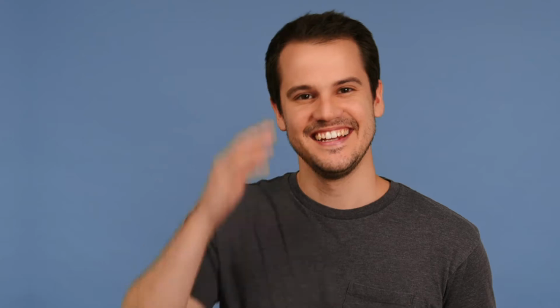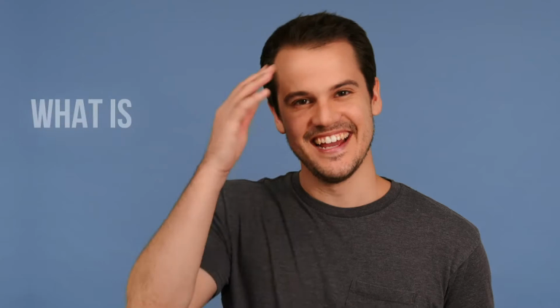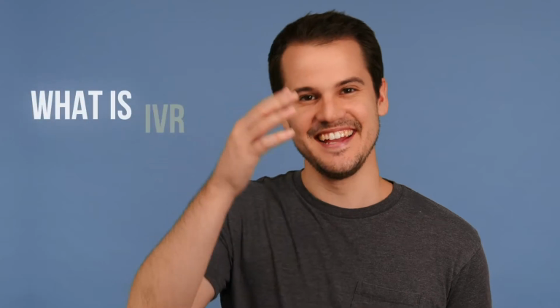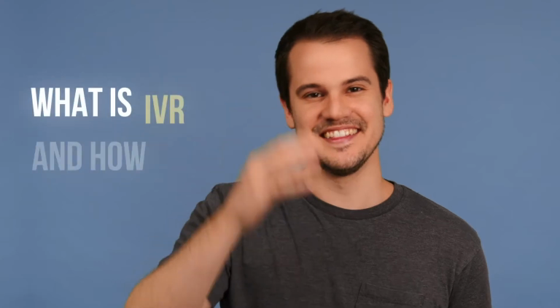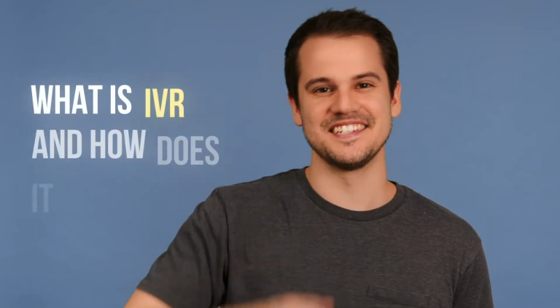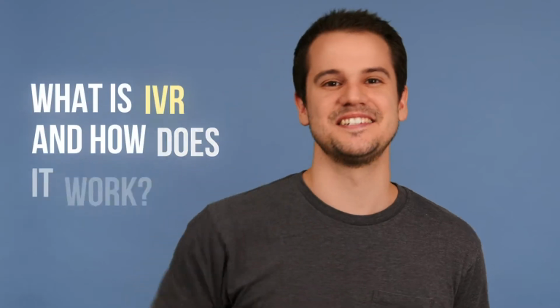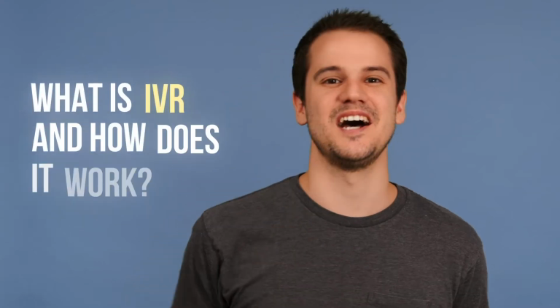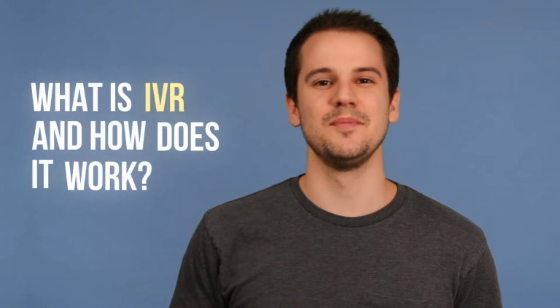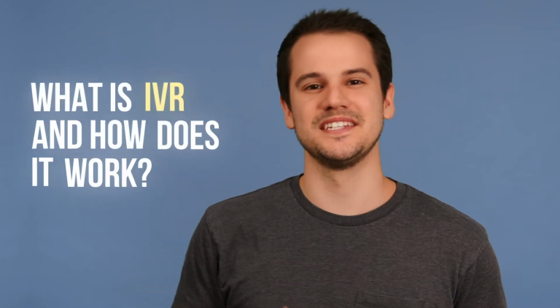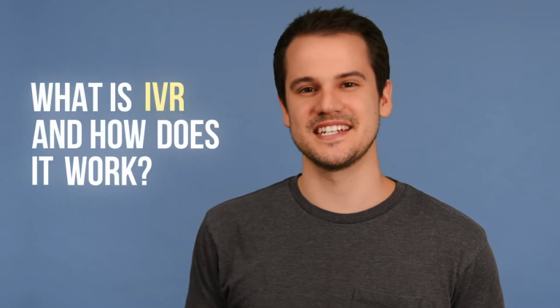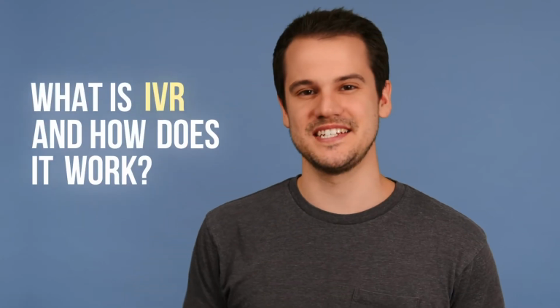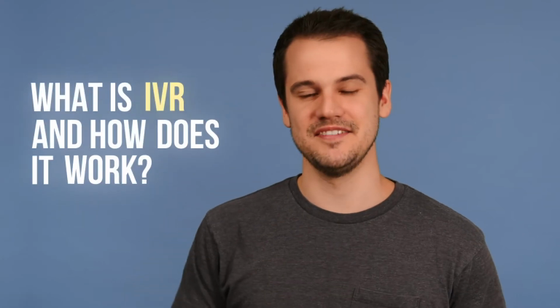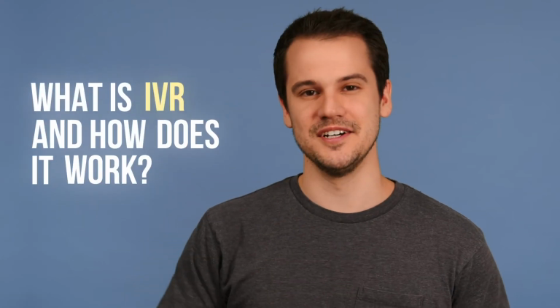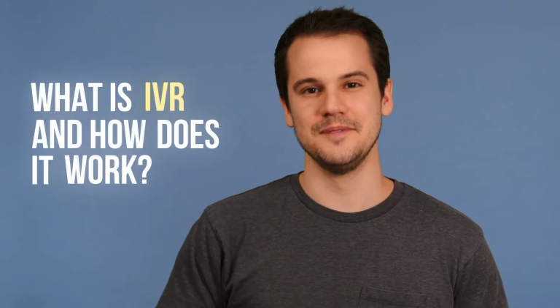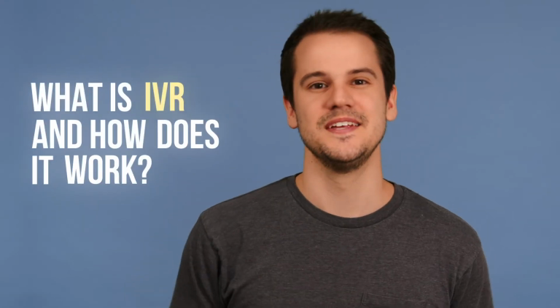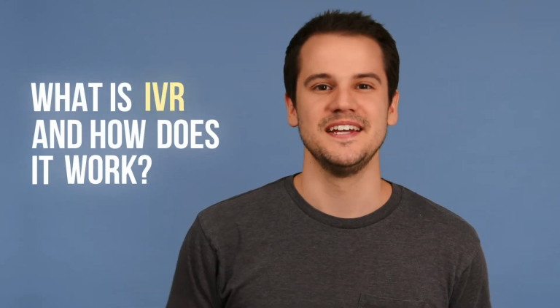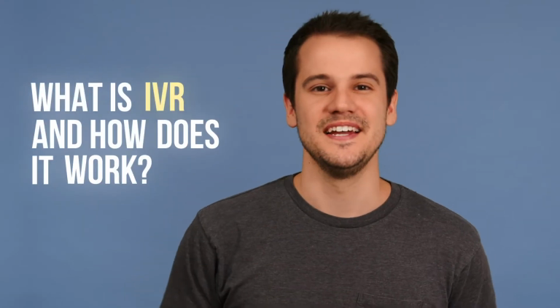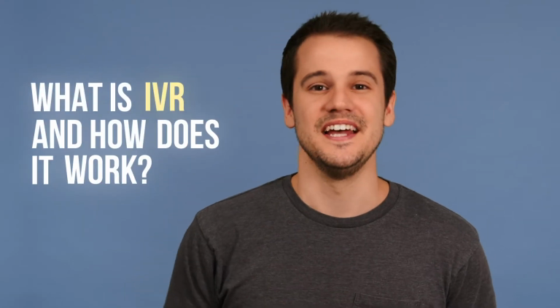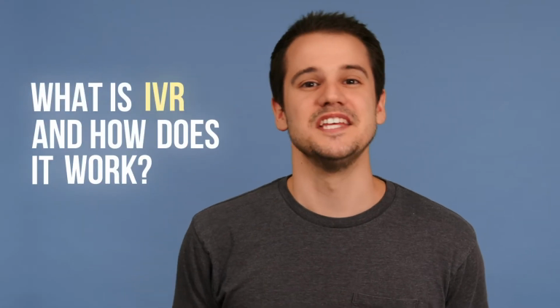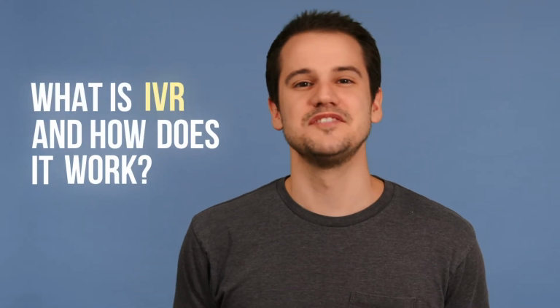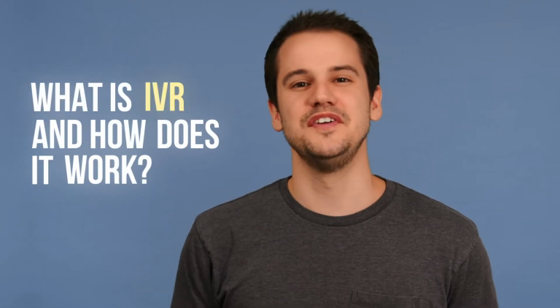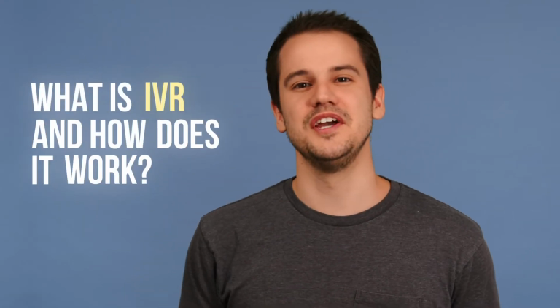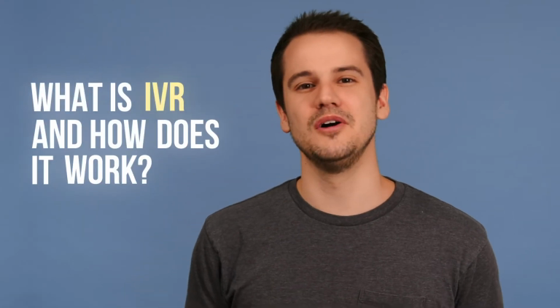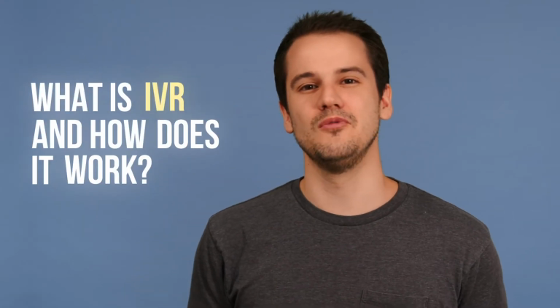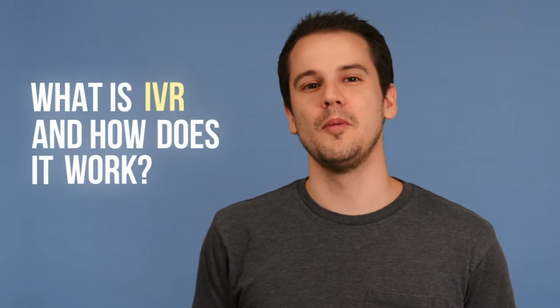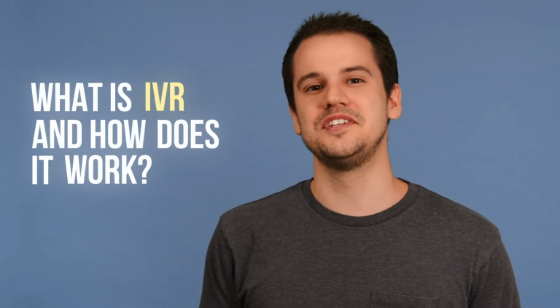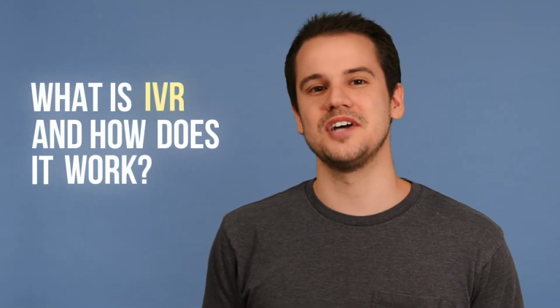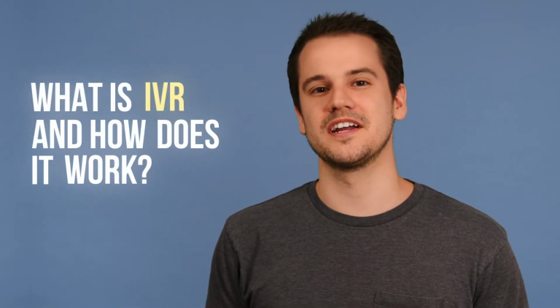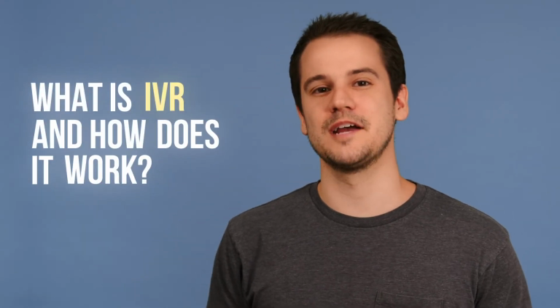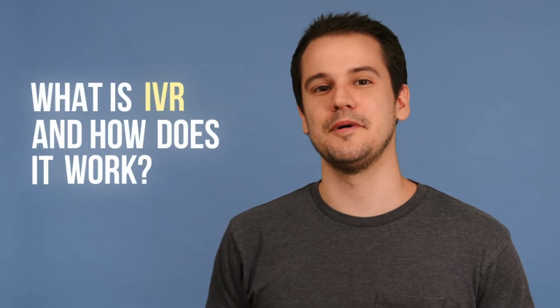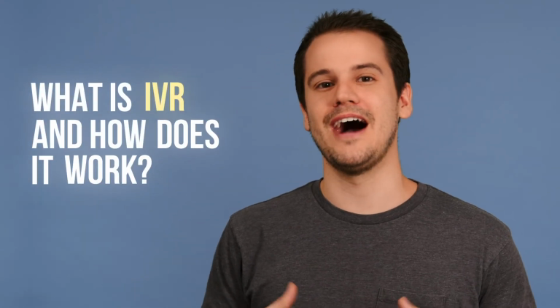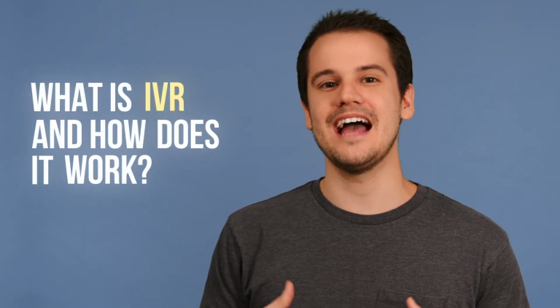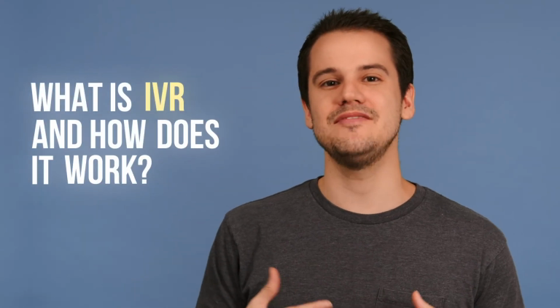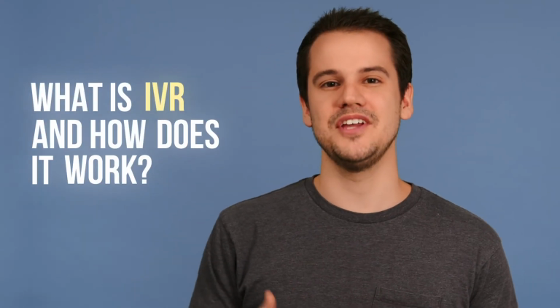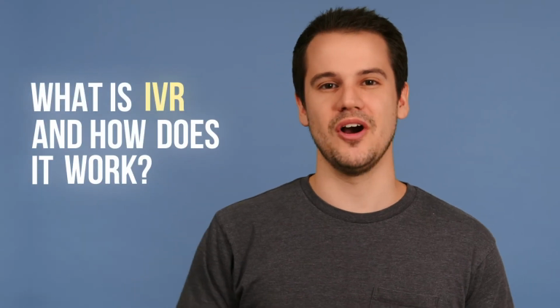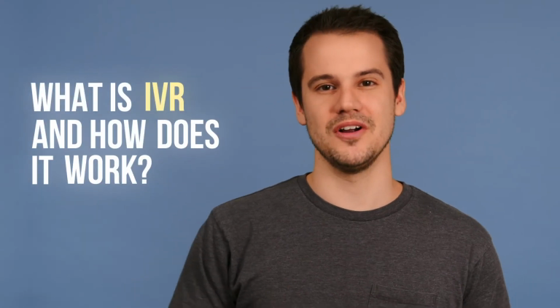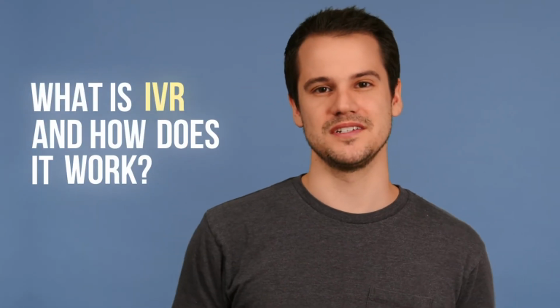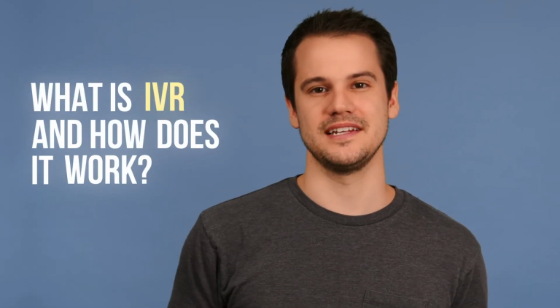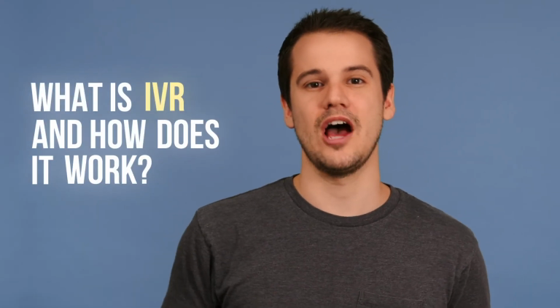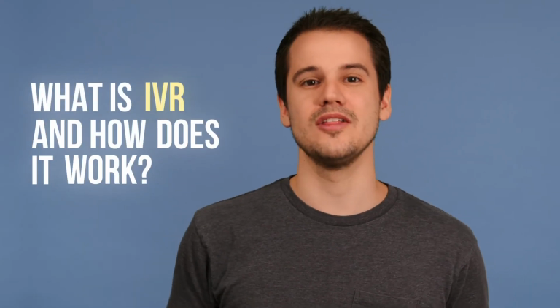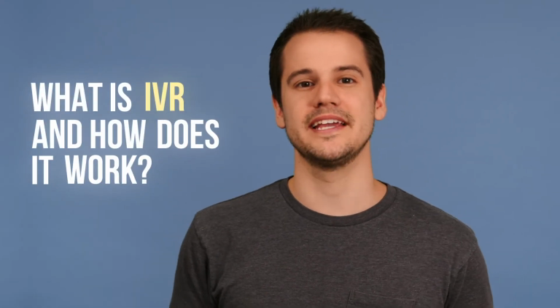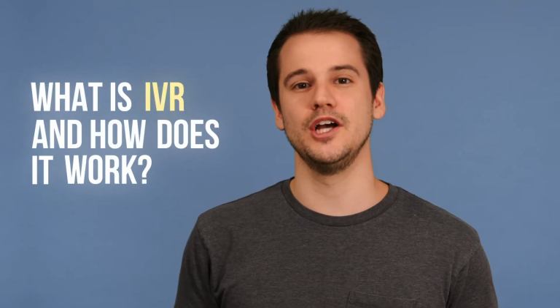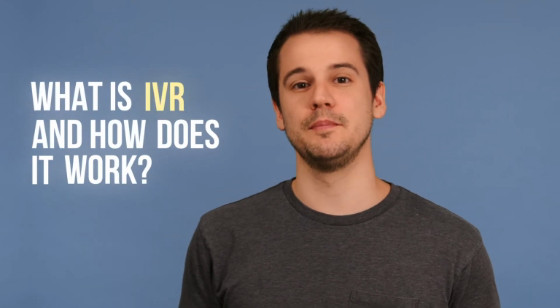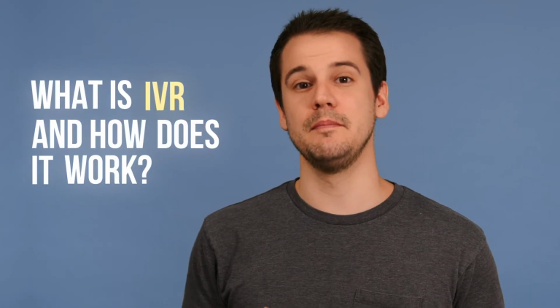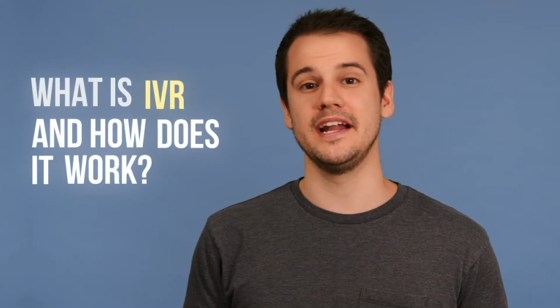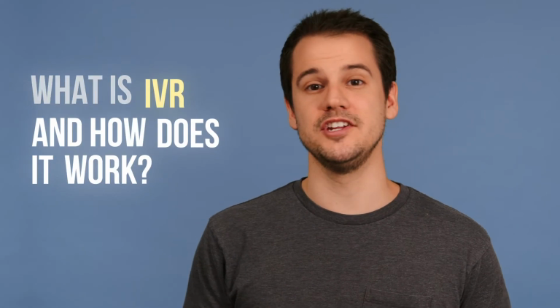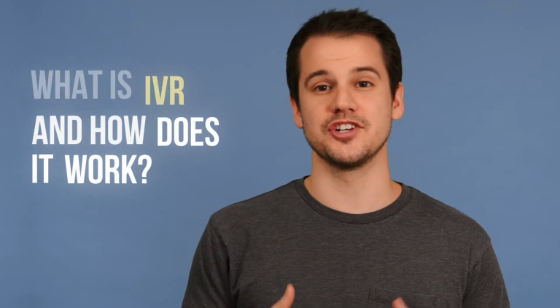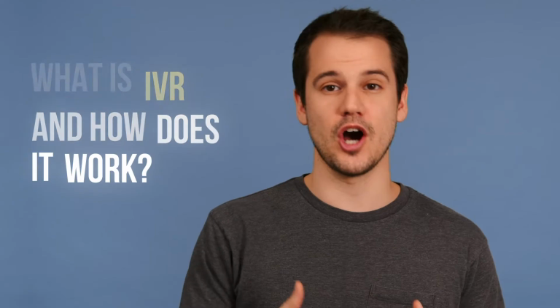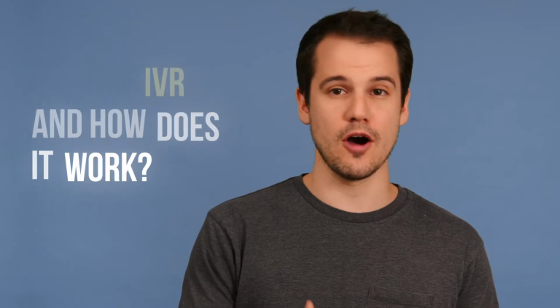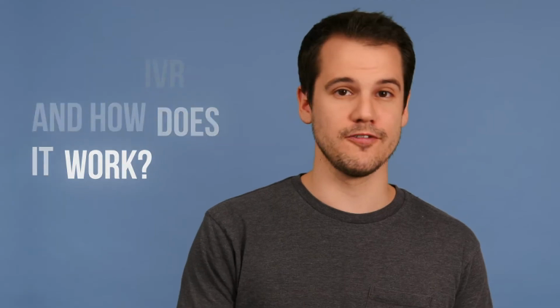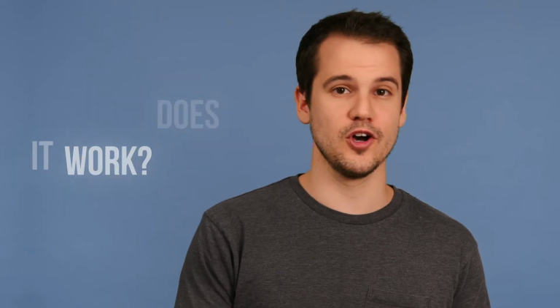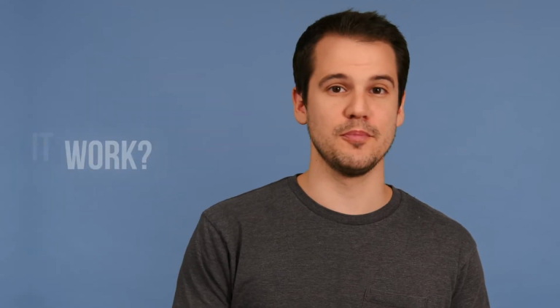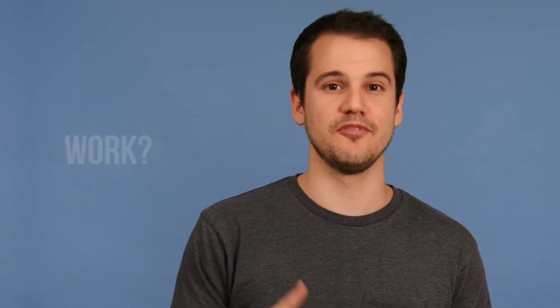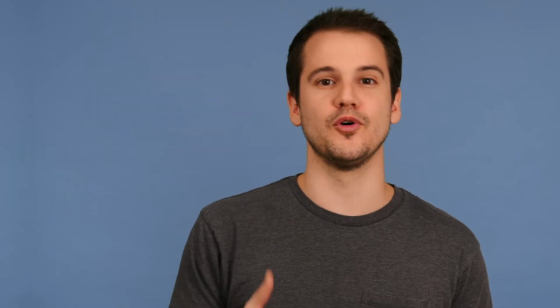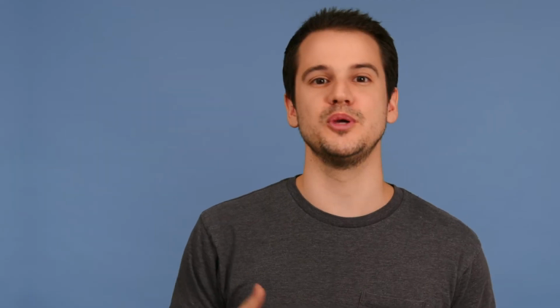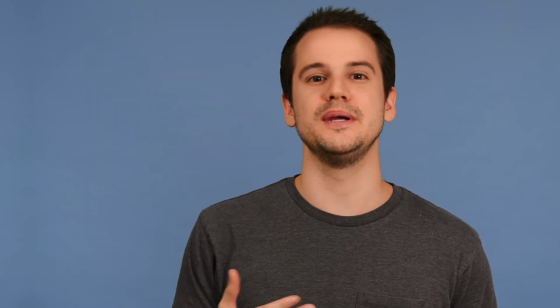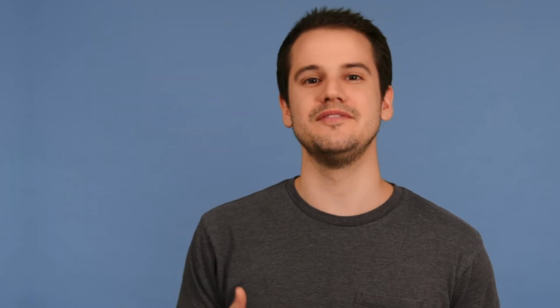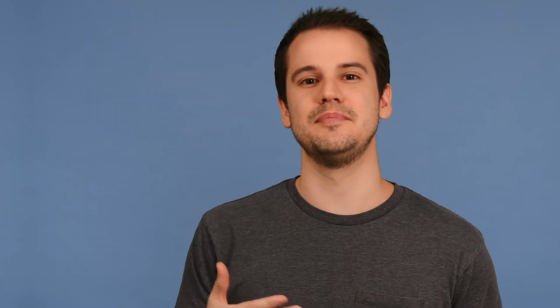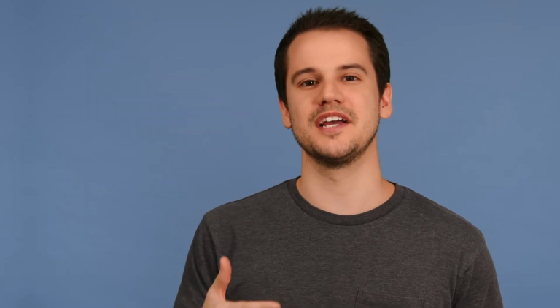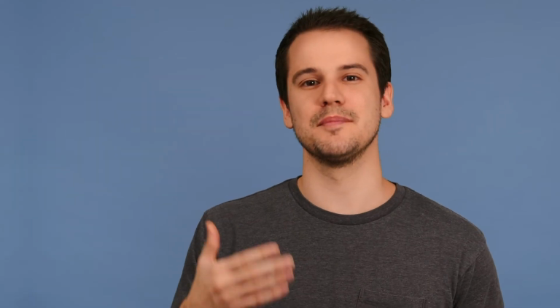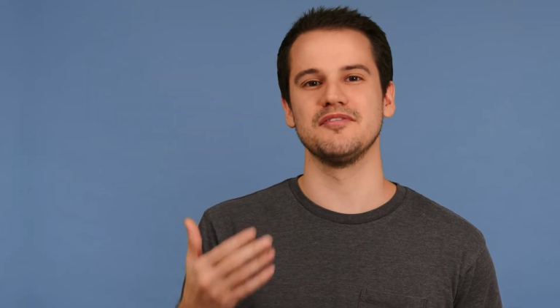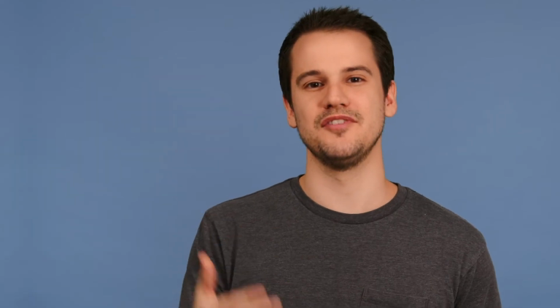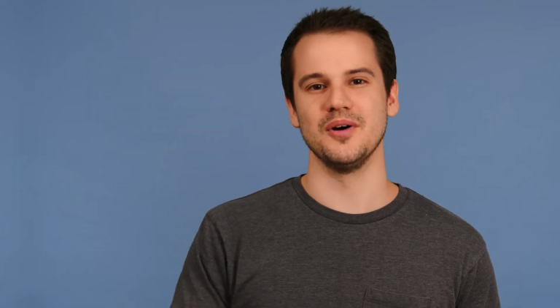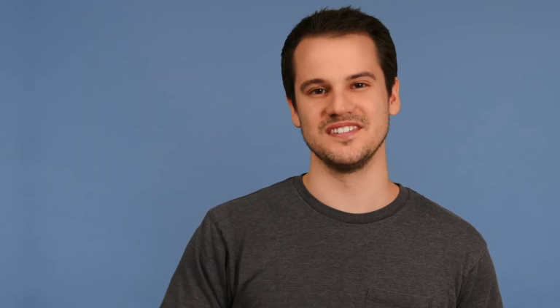Hey, this is Tom with Nextiva. In this video, we'll be talking about IVRs and how they can help you manage your call flow before you even pick up the phone.